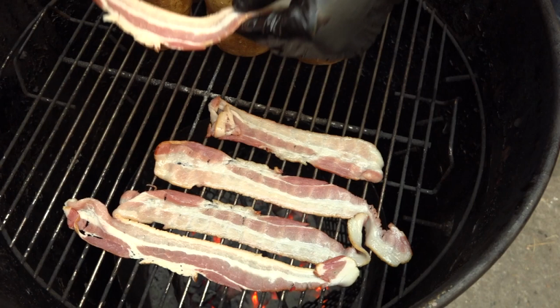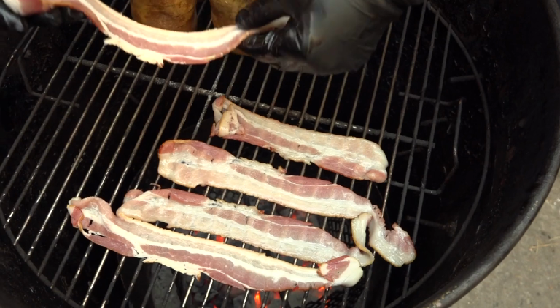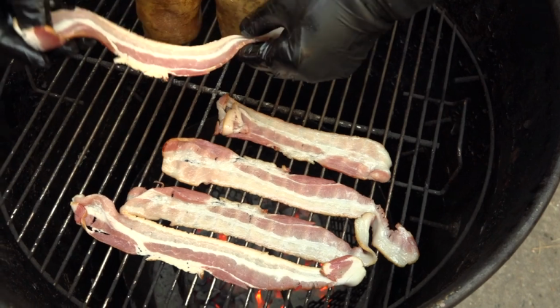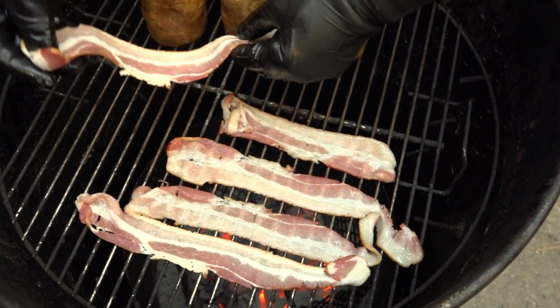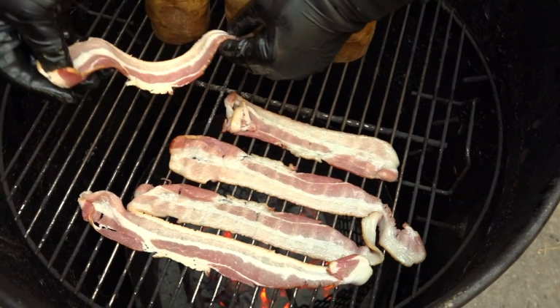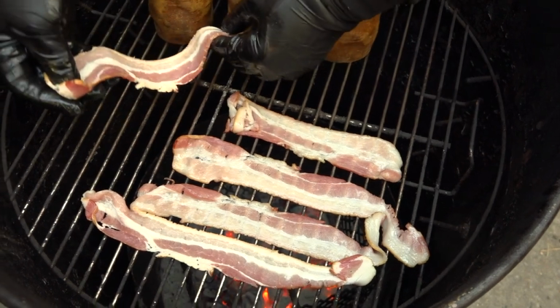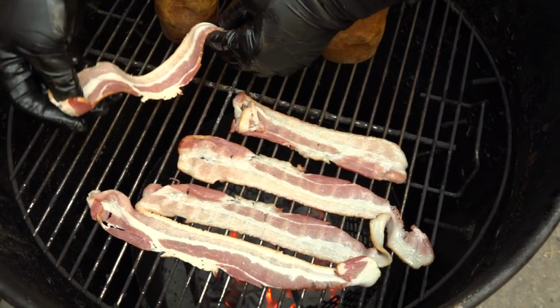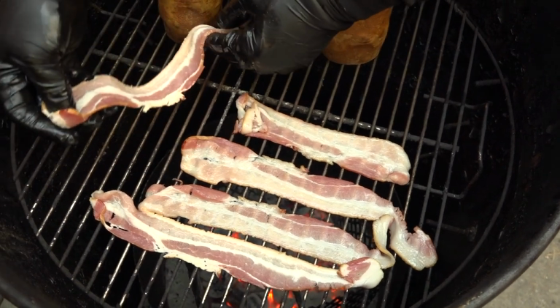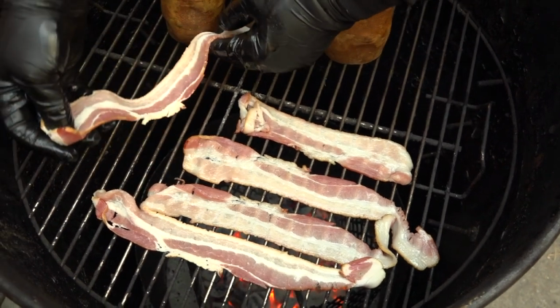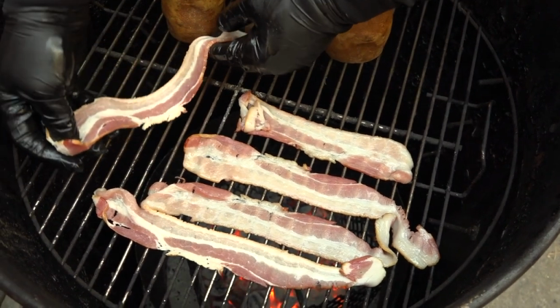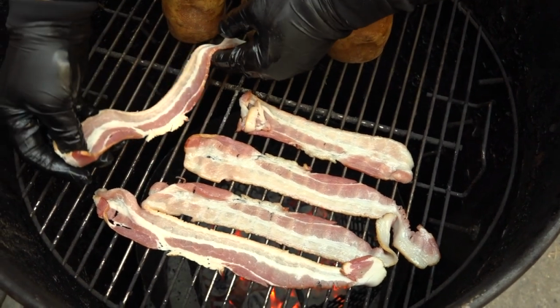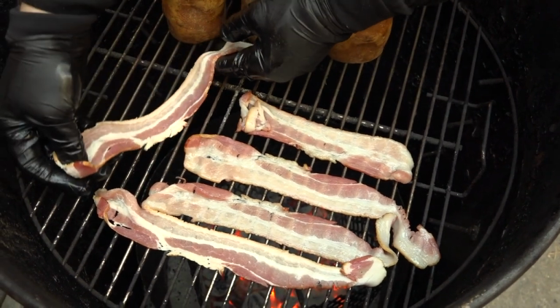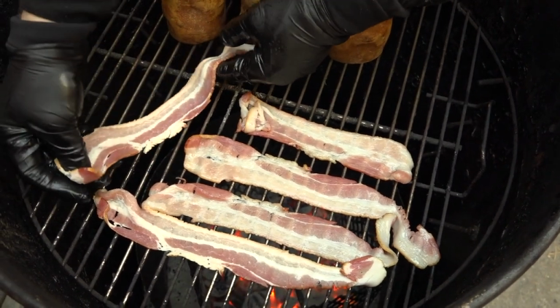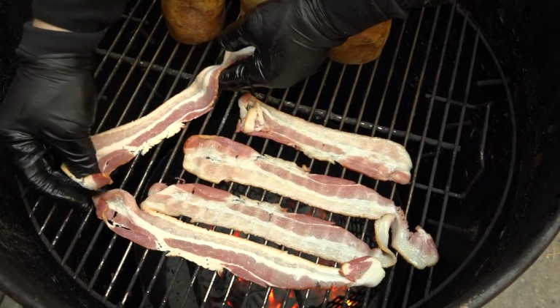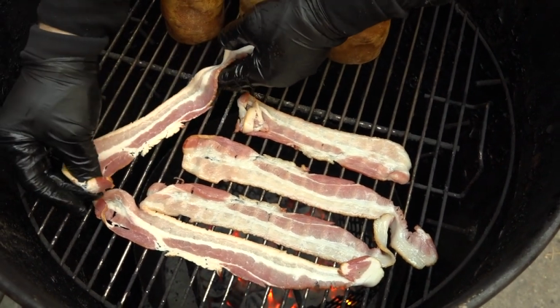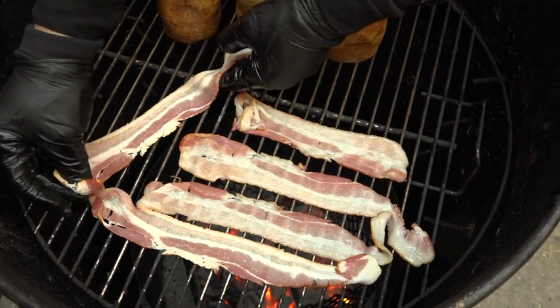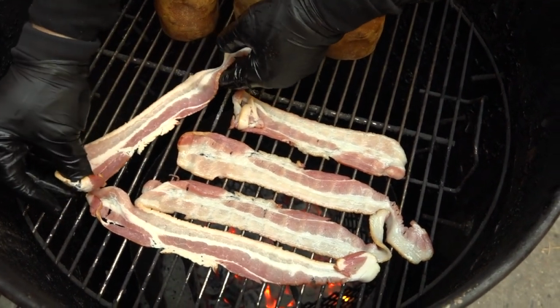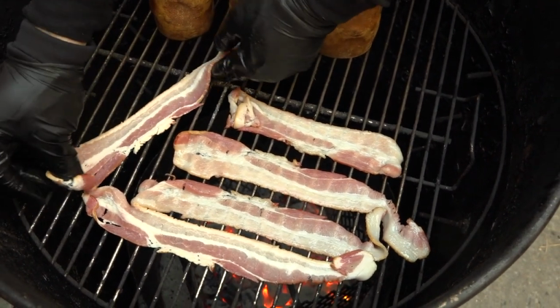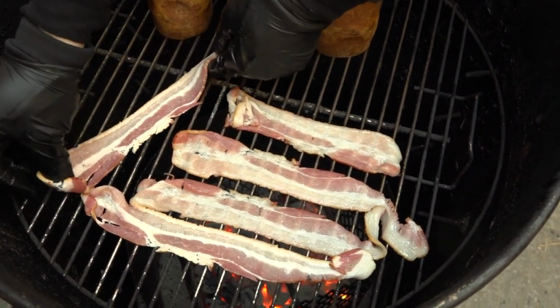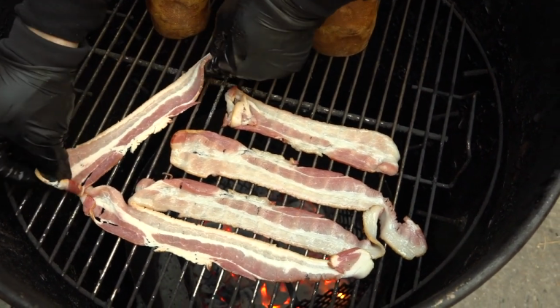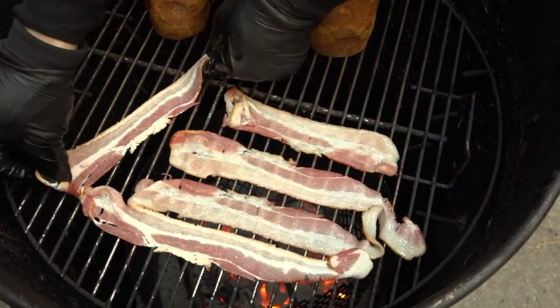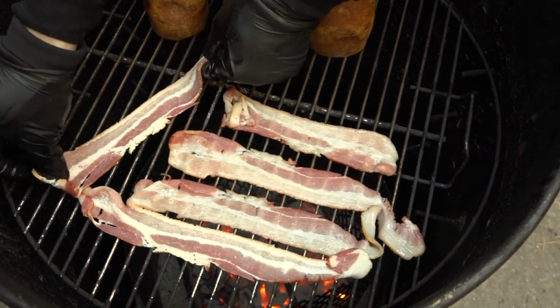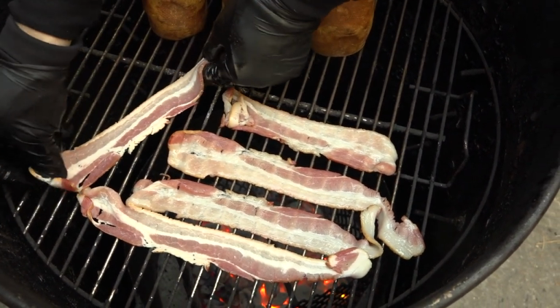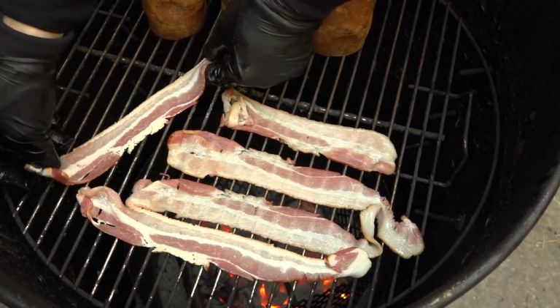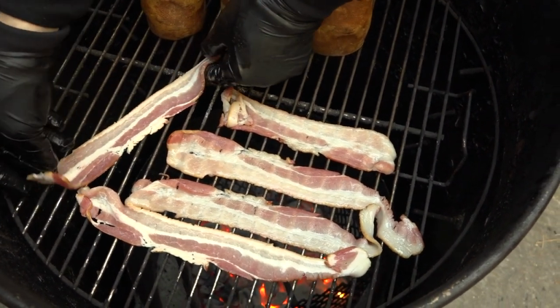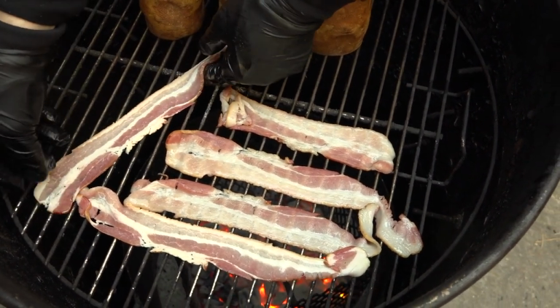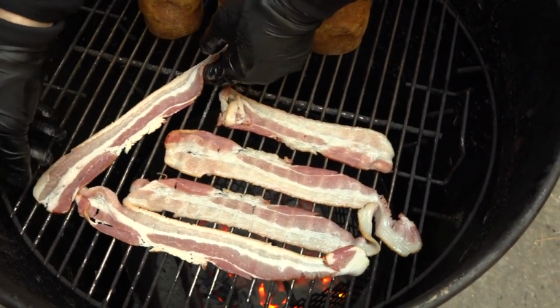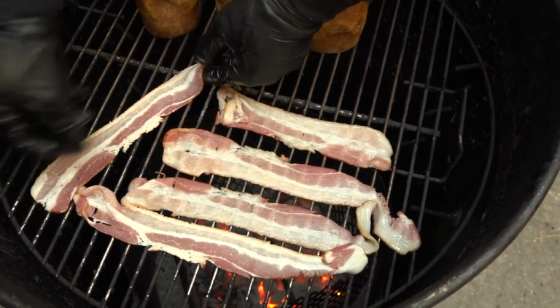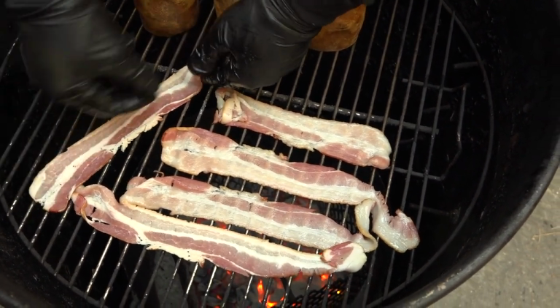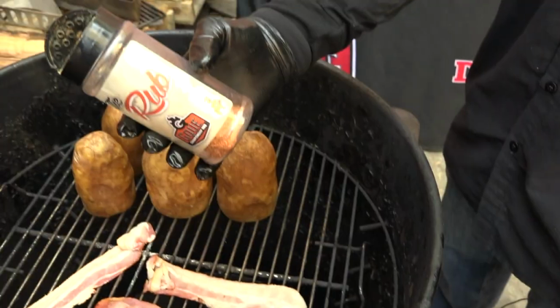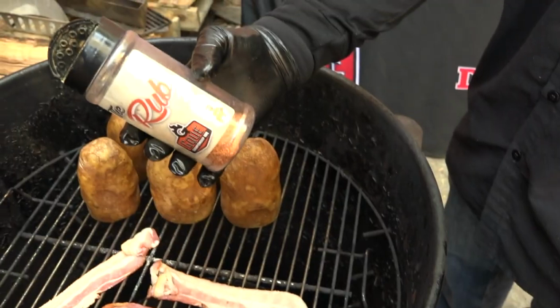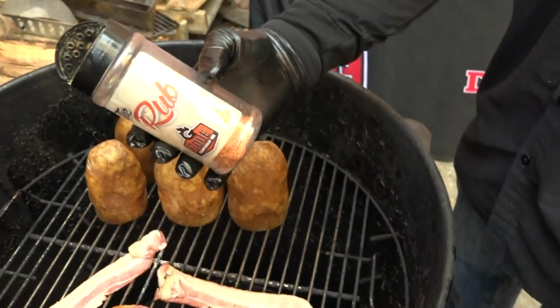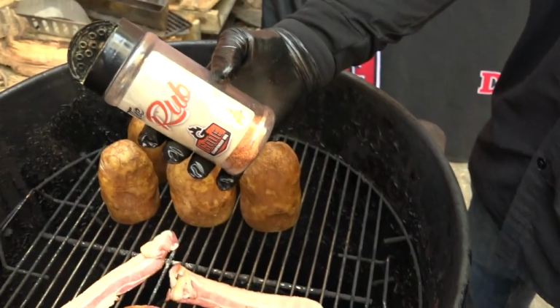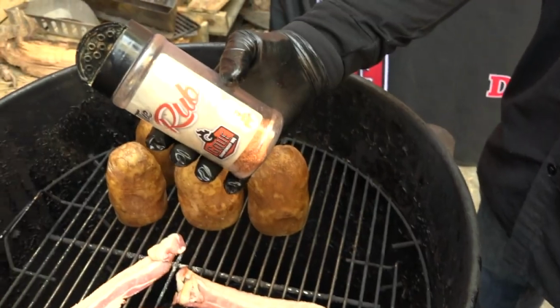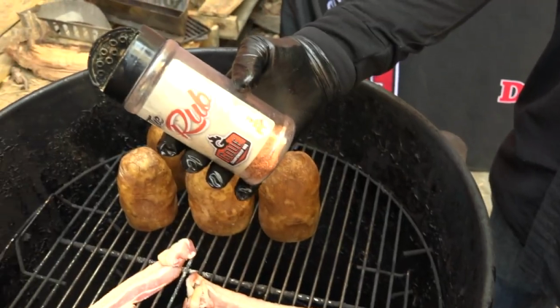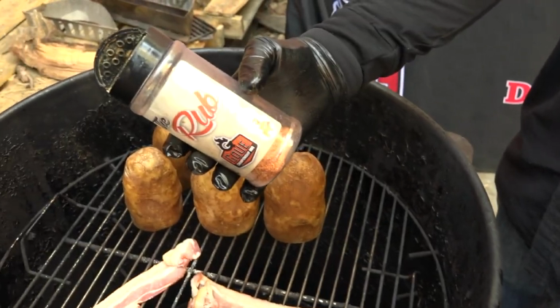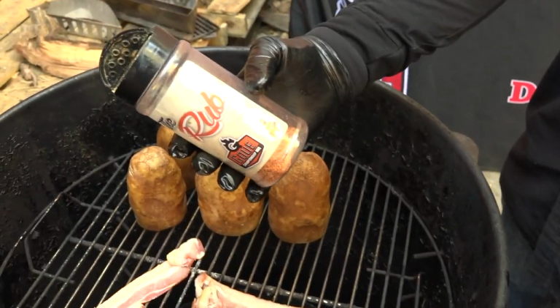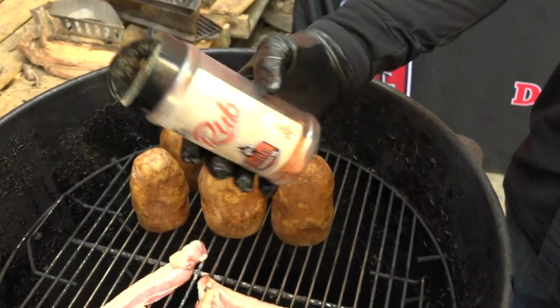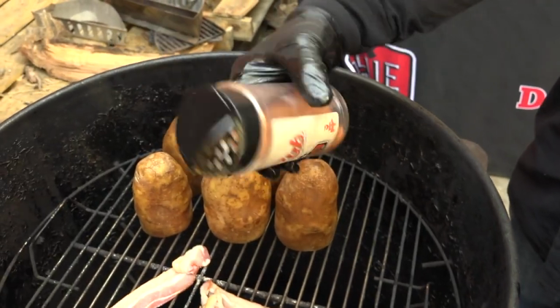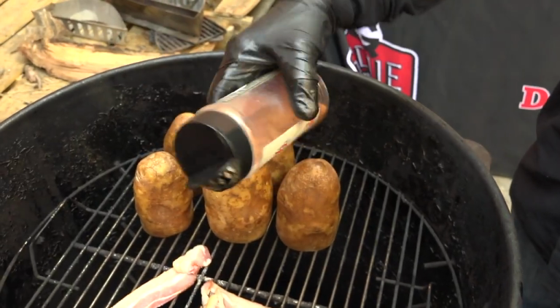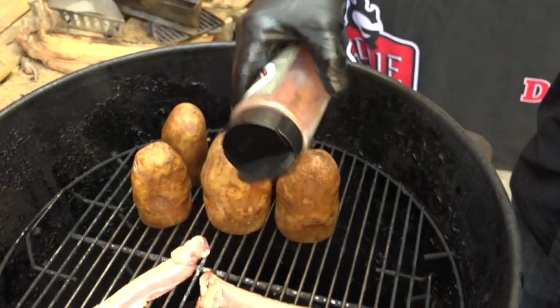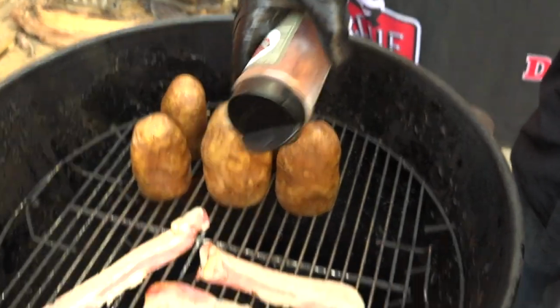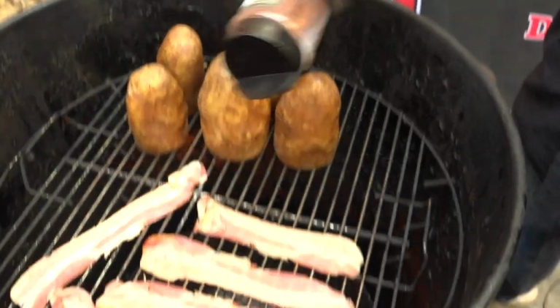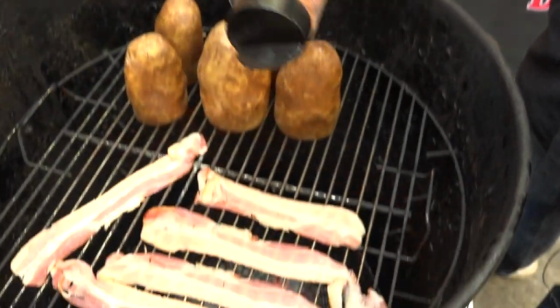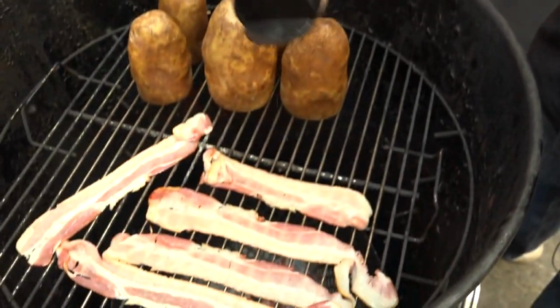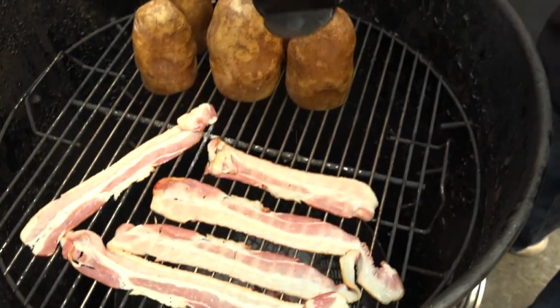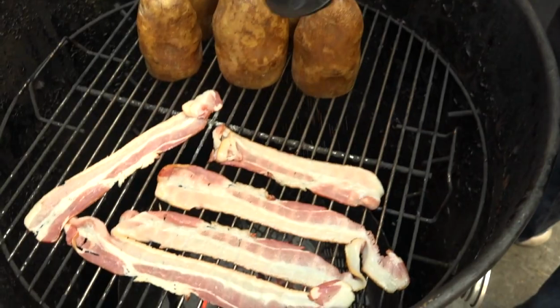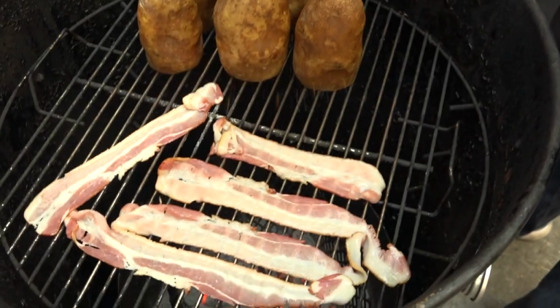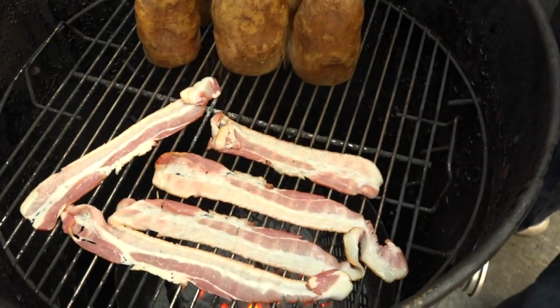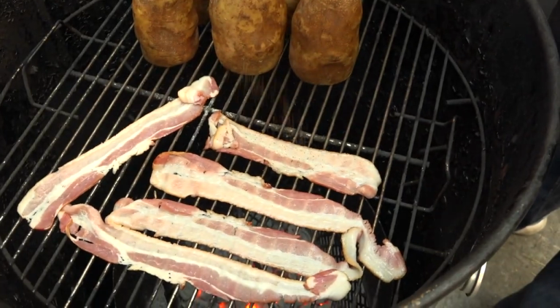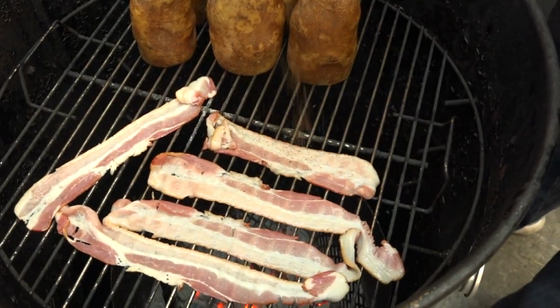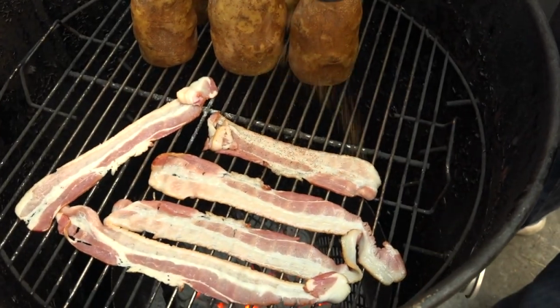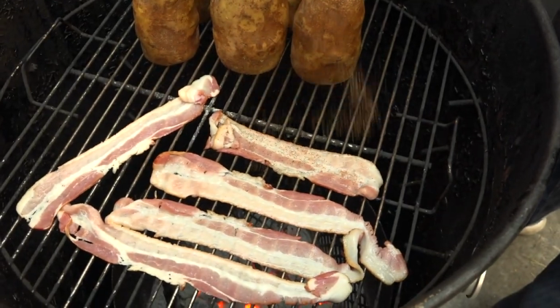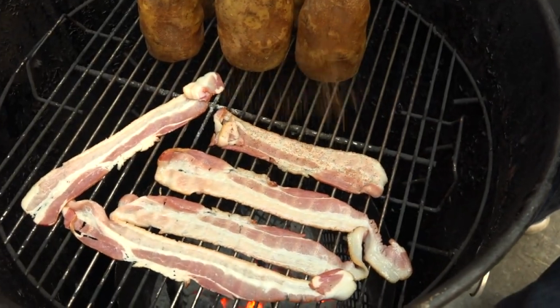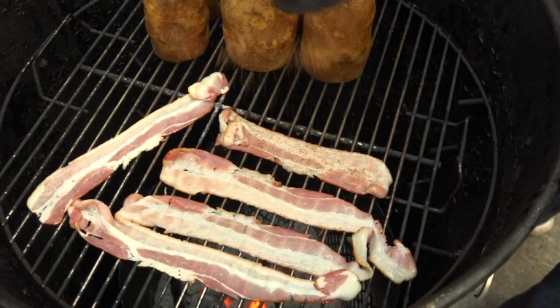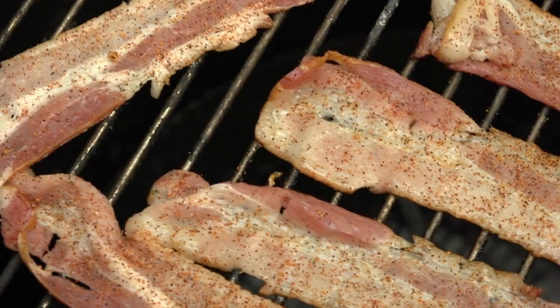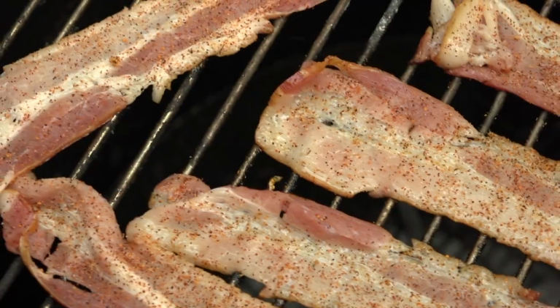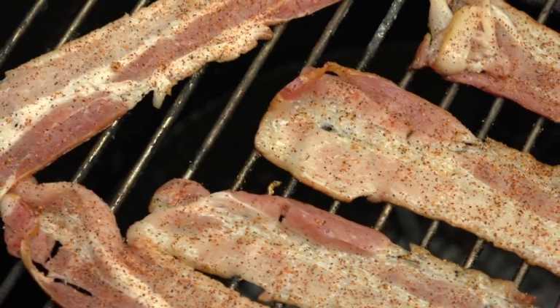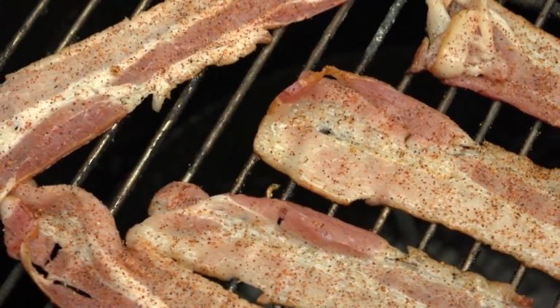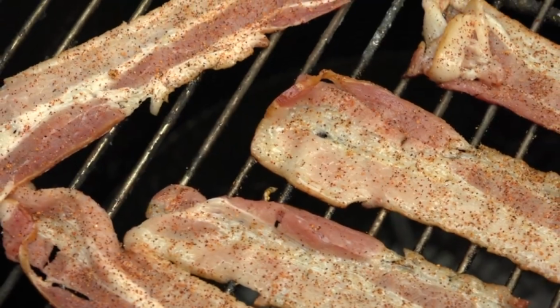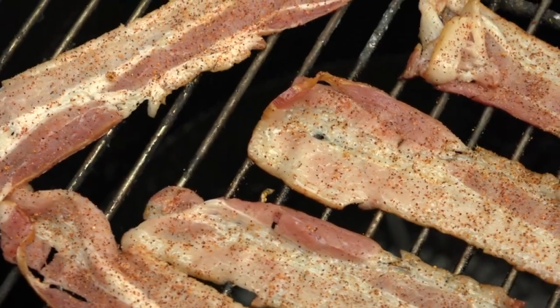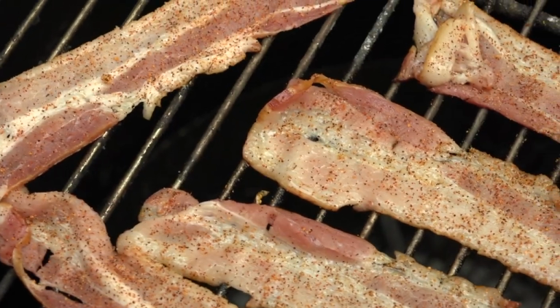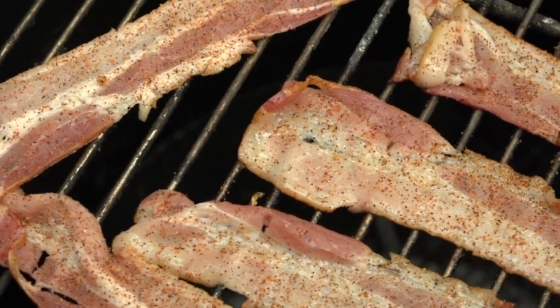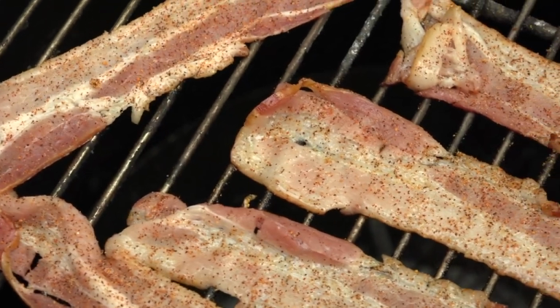I'm going to put a couple strips of bacon on the drum also. This we're going to use to make our stuffing for the volcano potato.